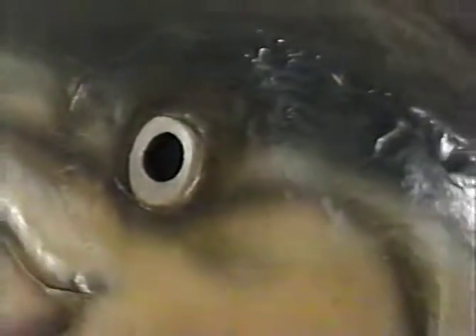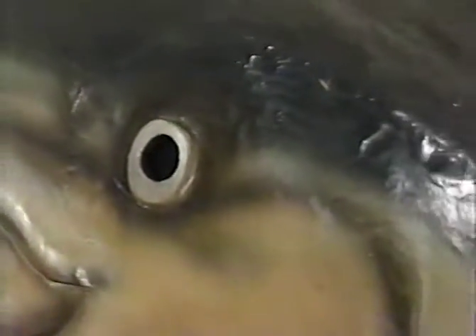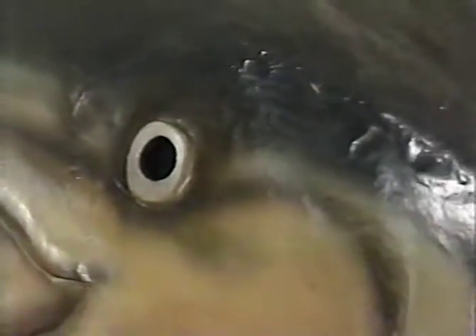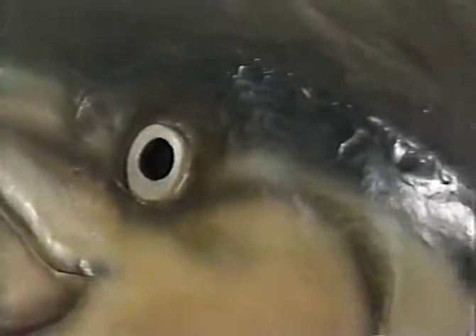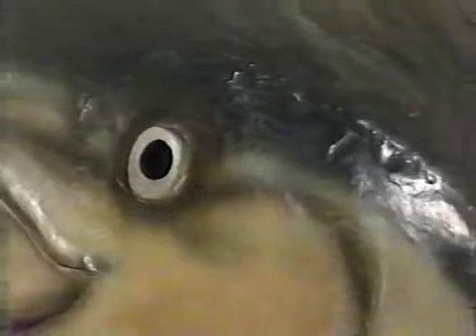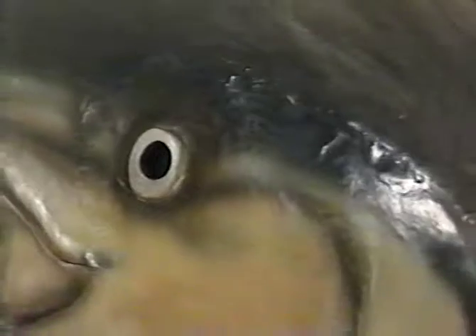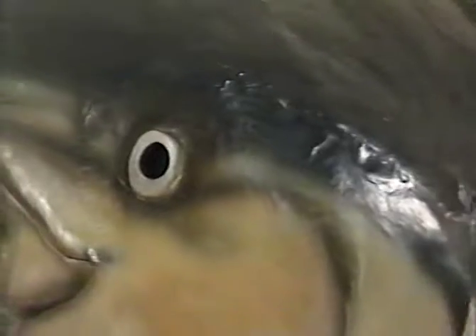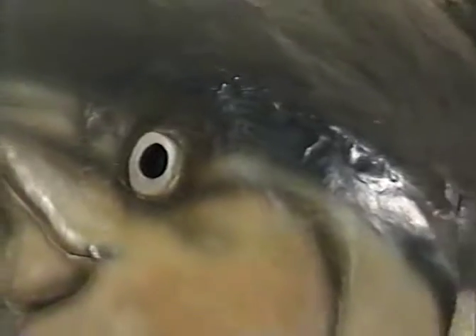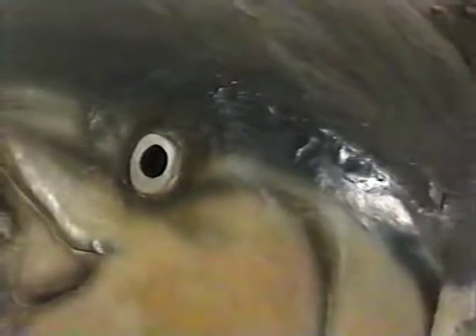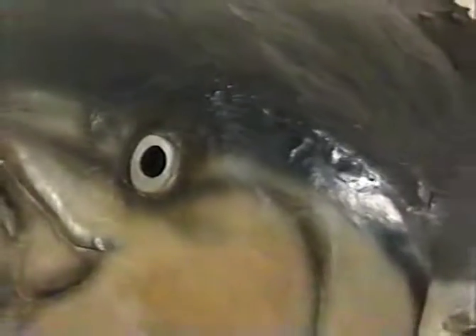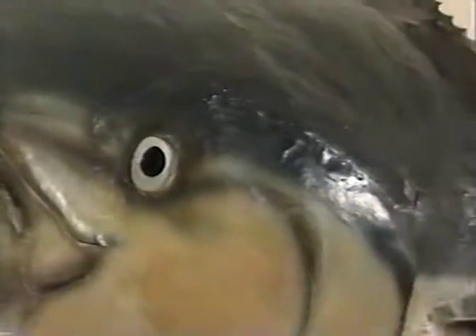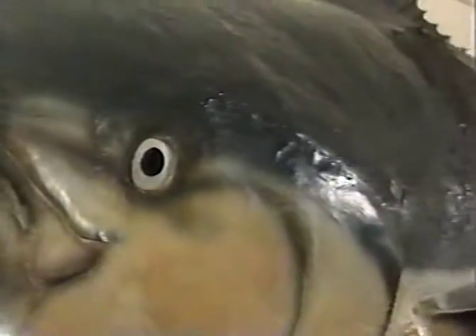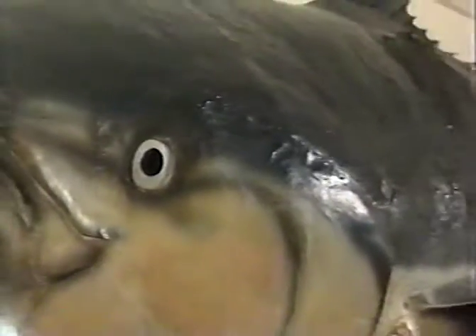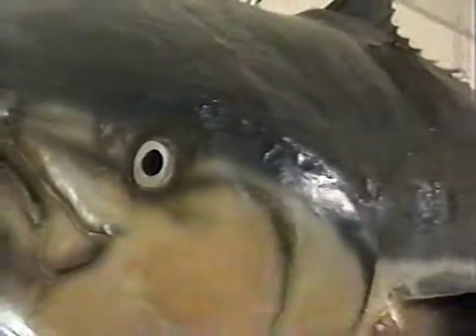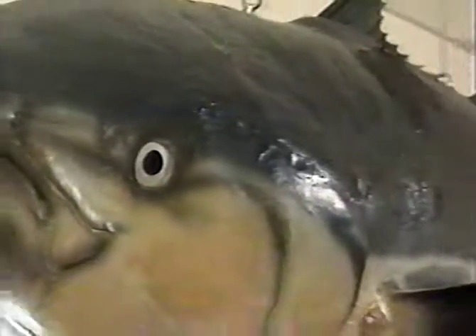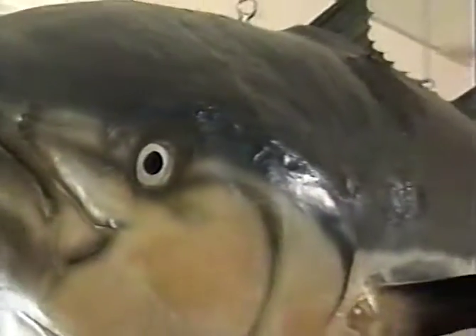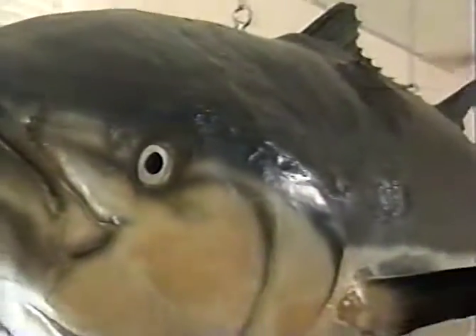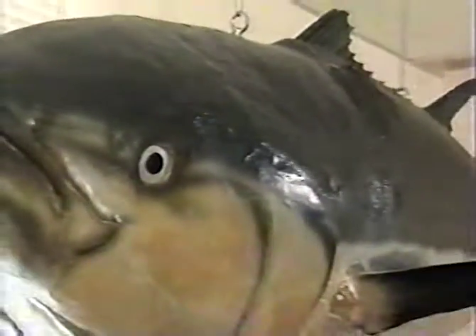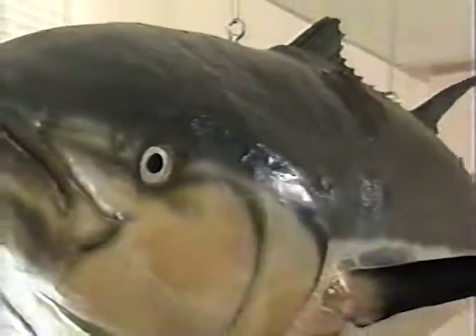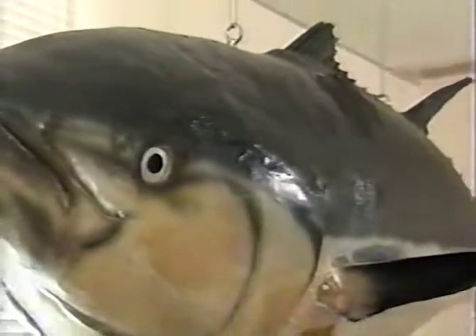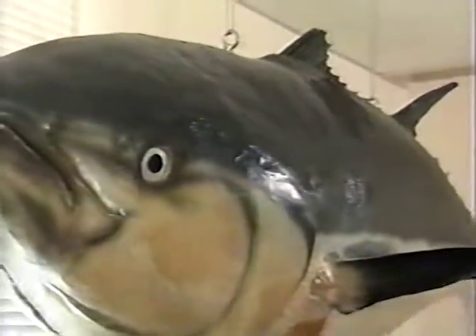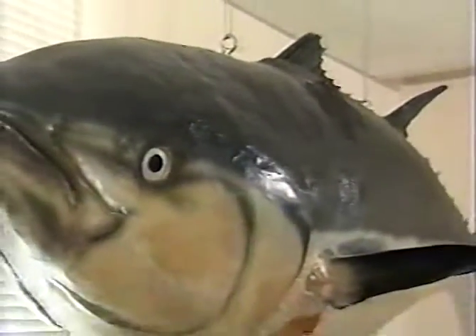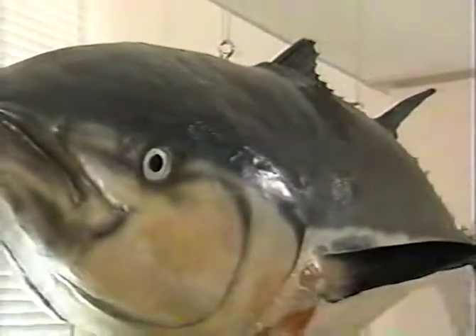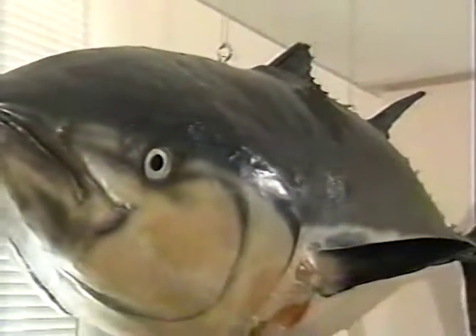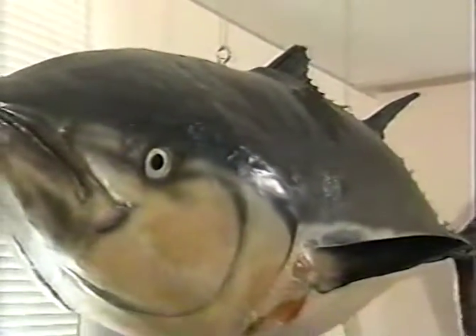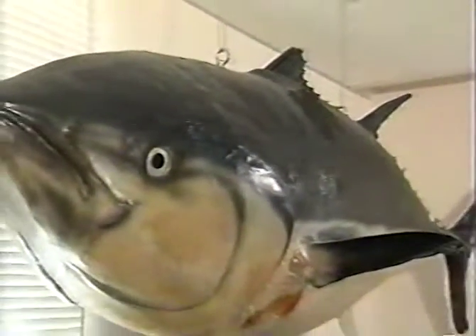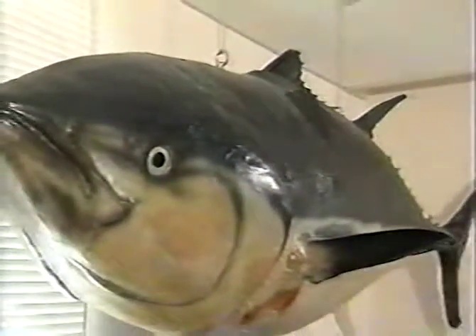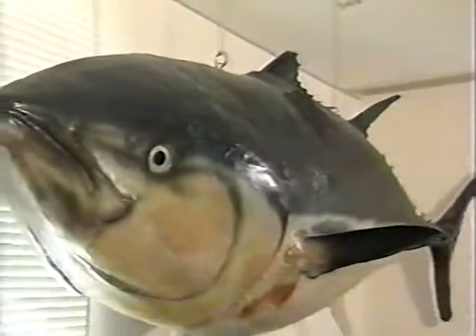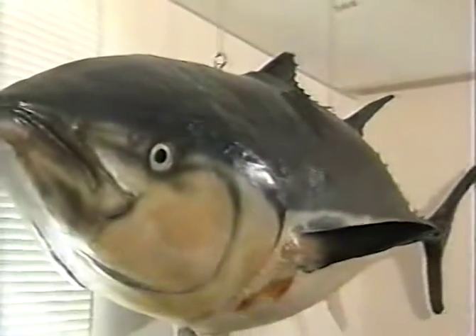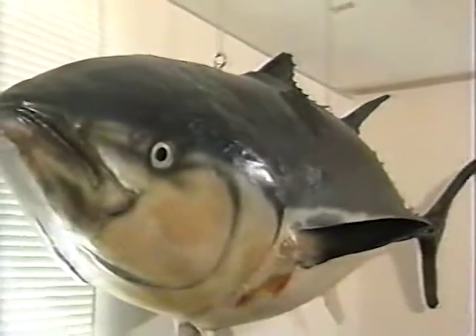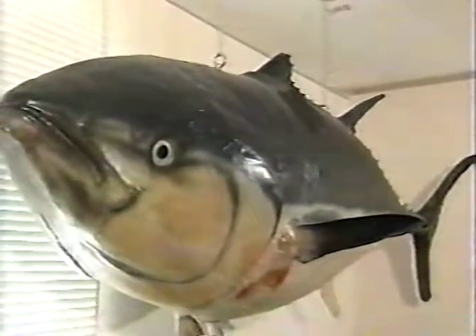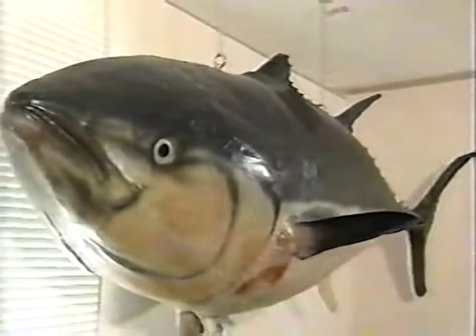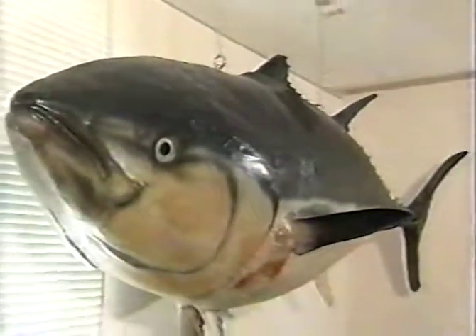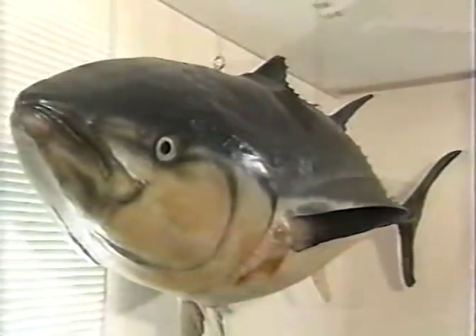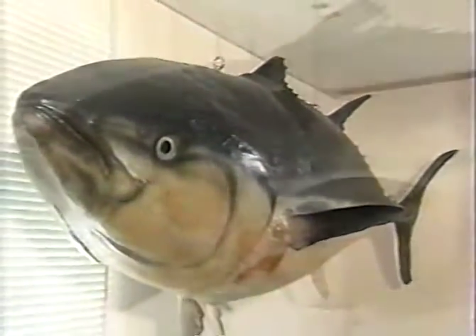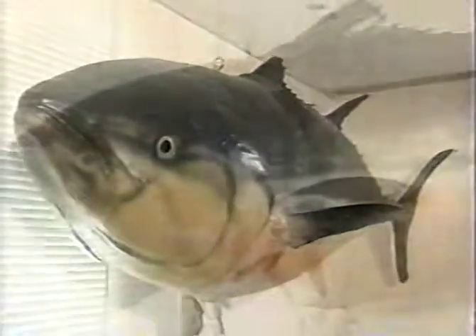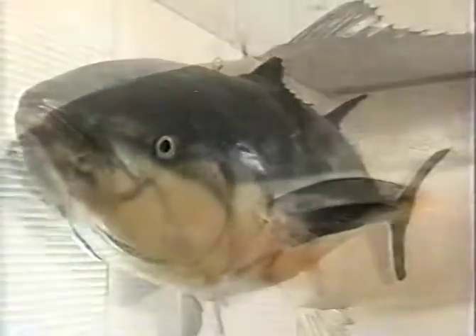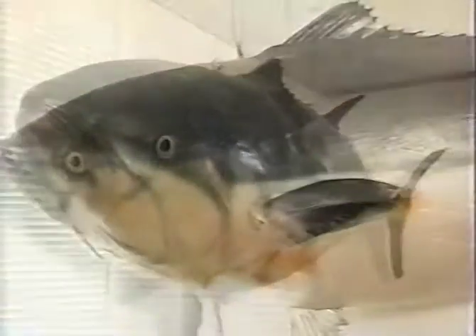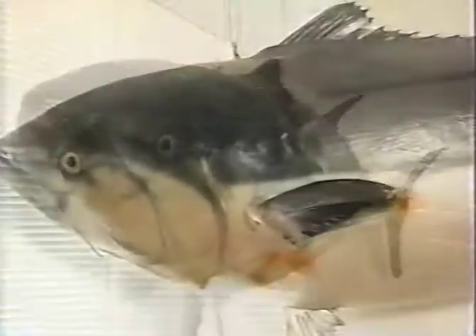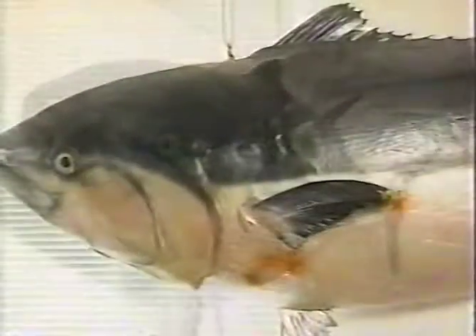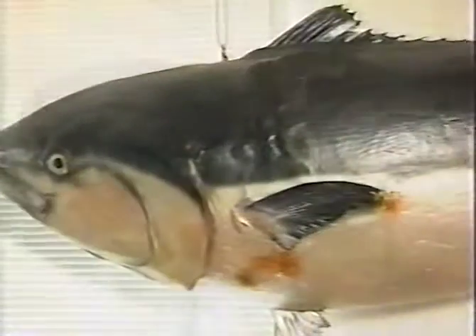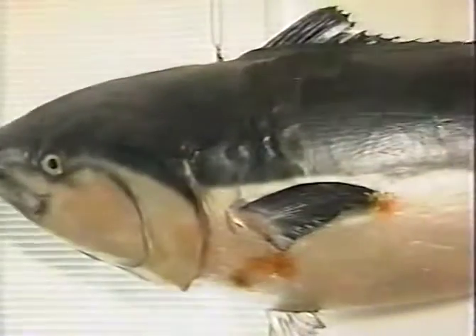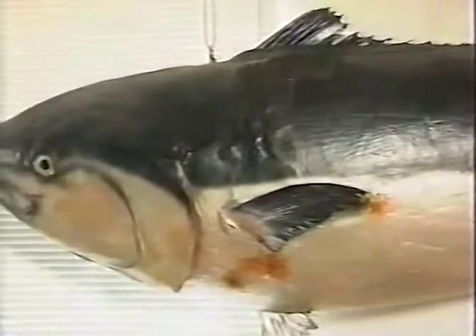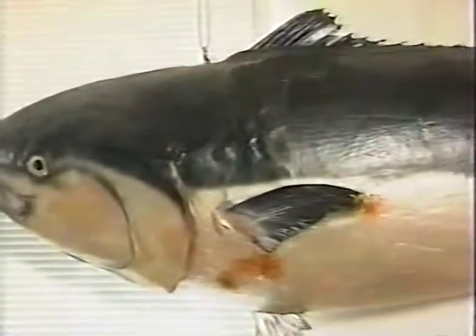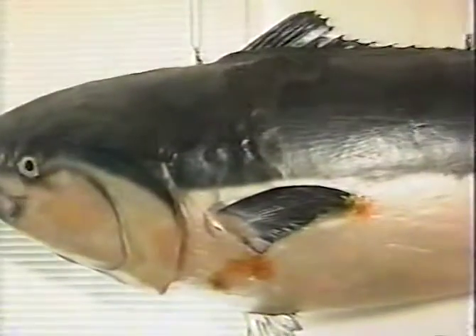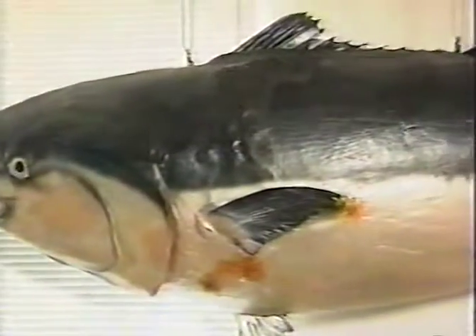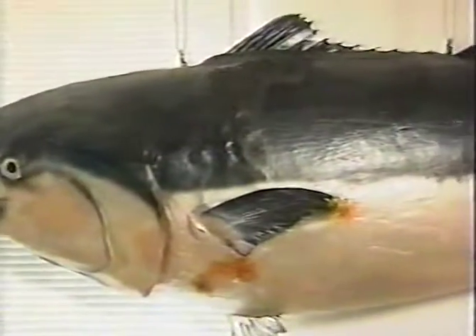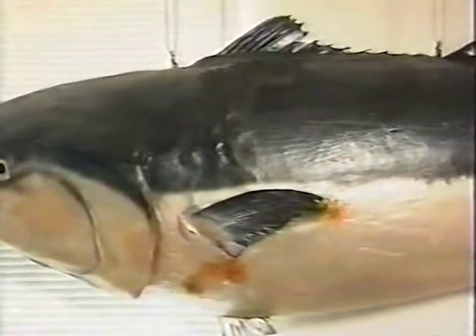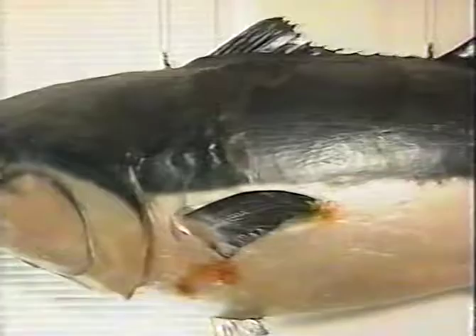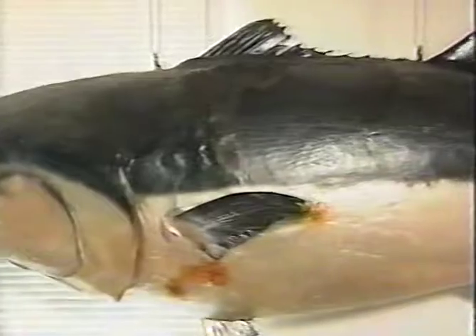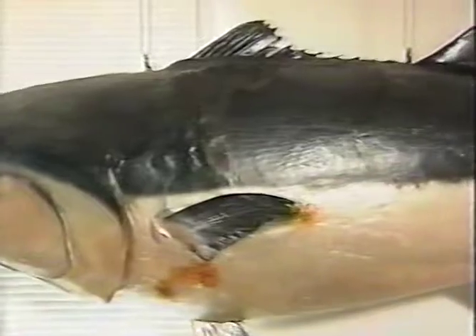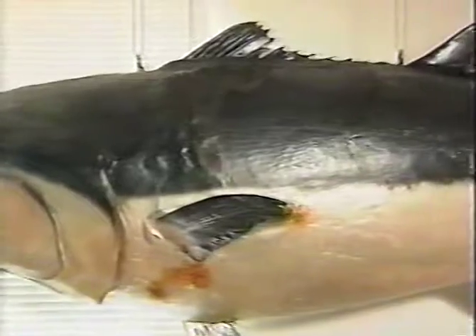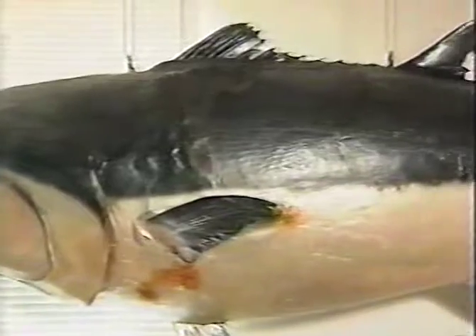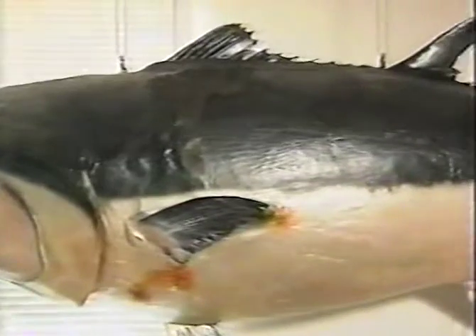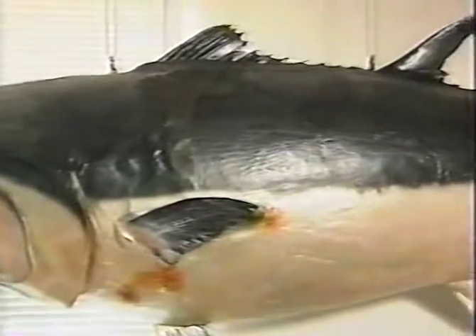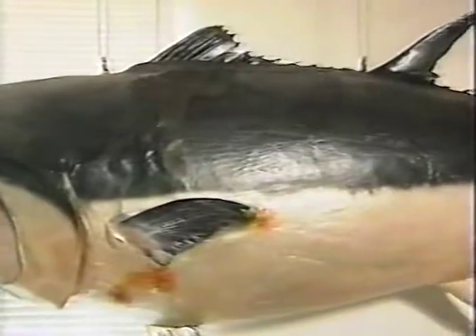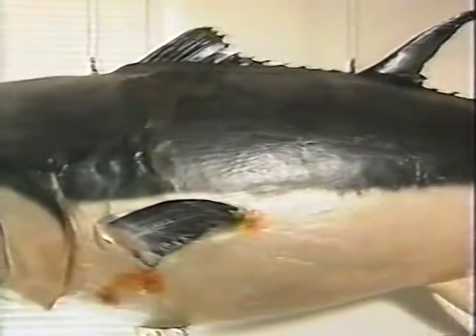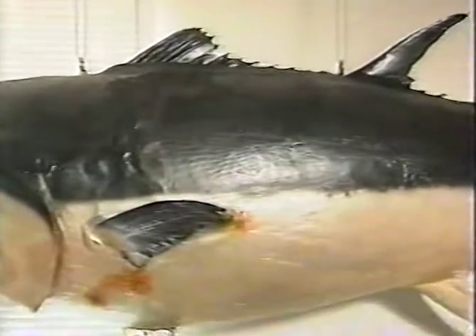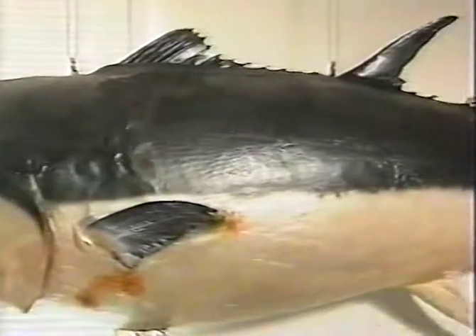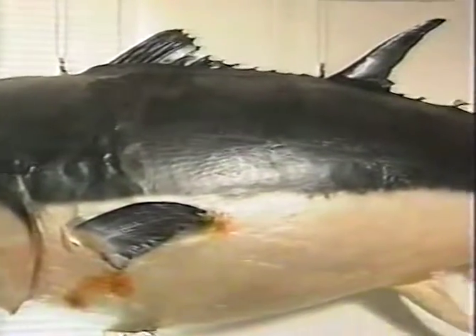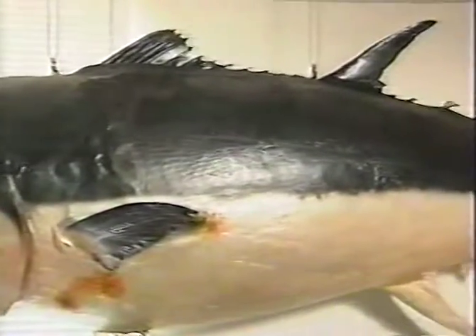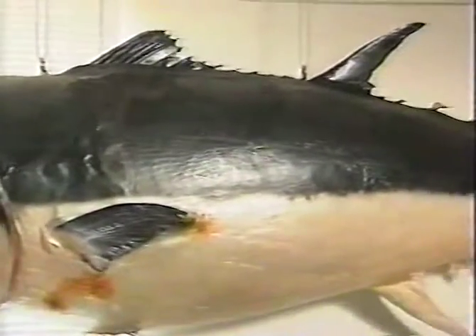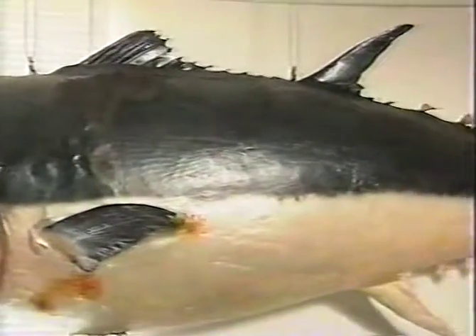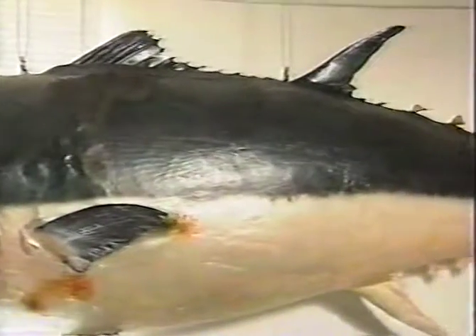The bluefin is the largest of all varieties of tuna, reaching 3 to 4 meters in length and weighing 300 to 500 kilos.